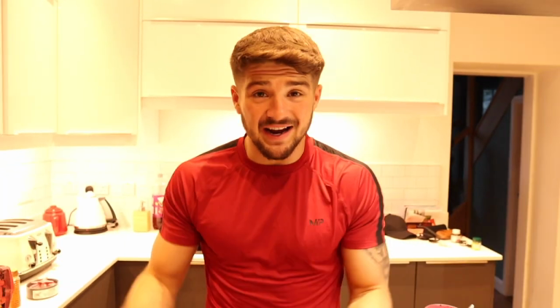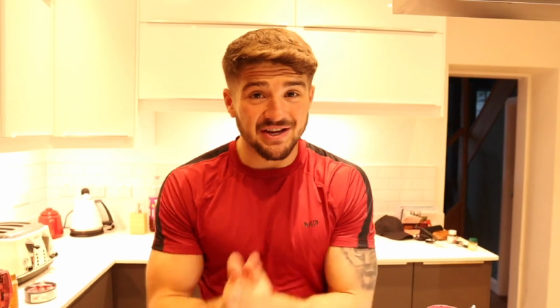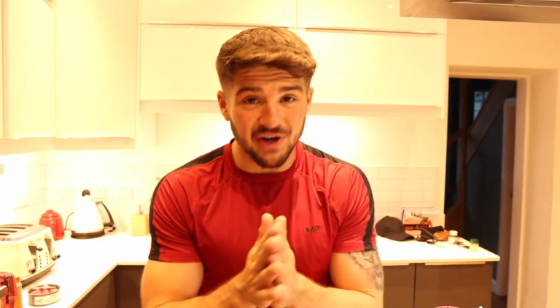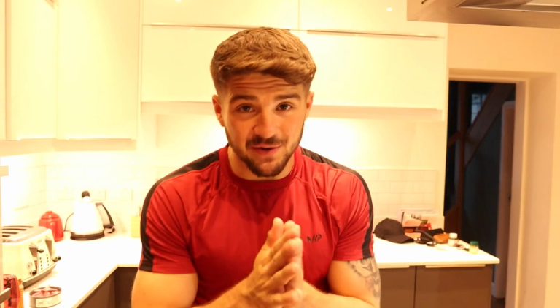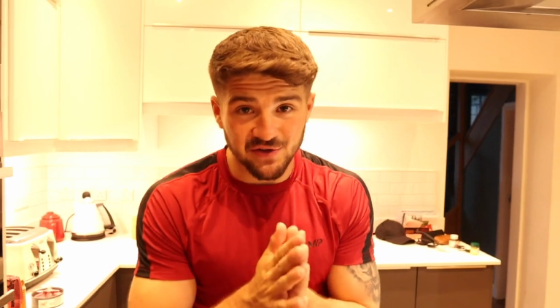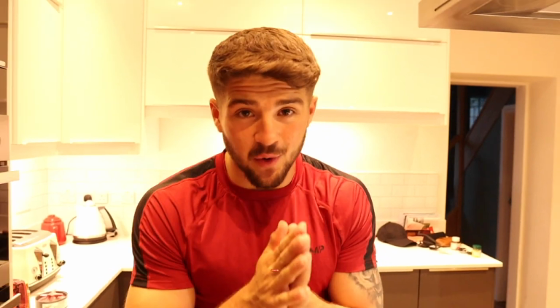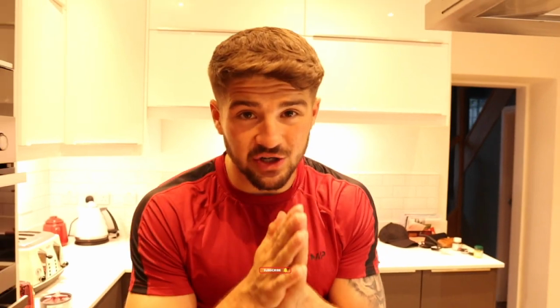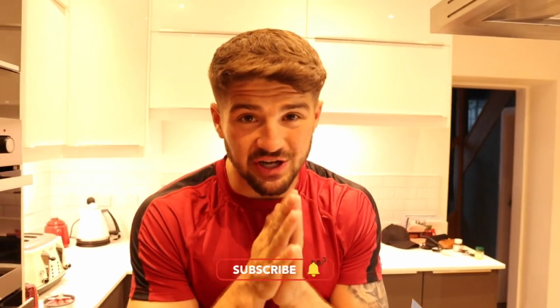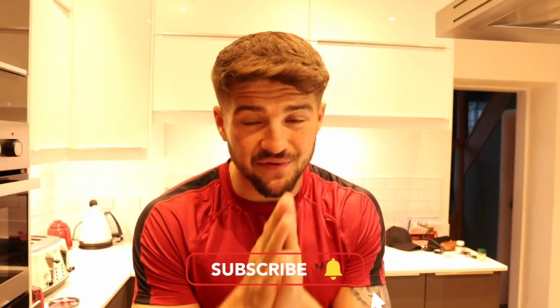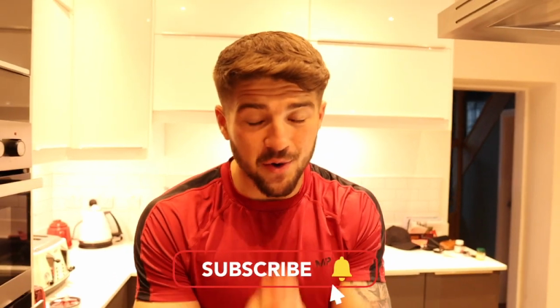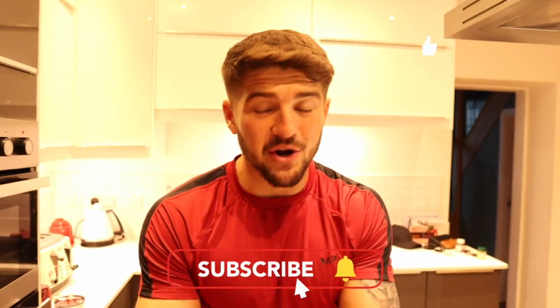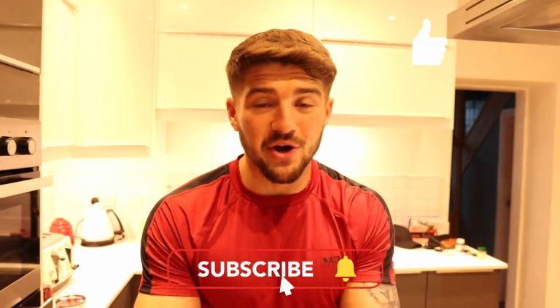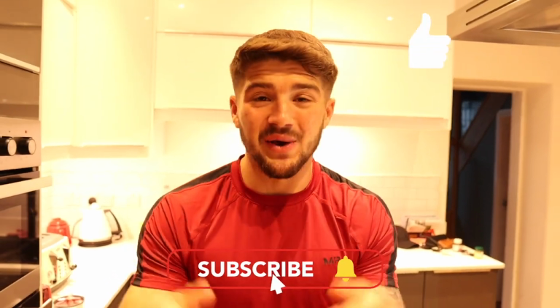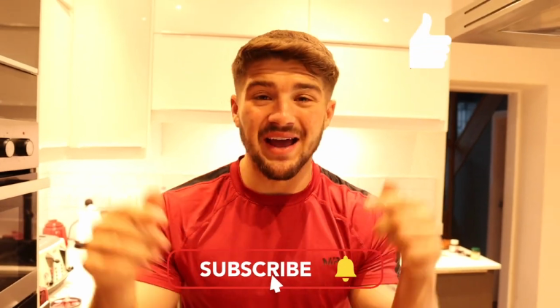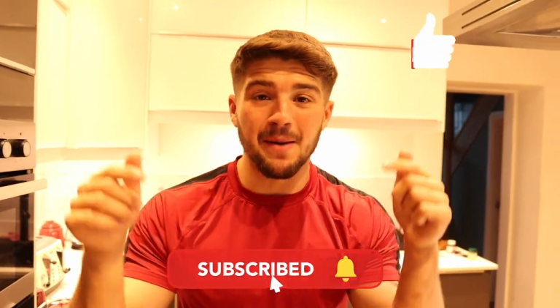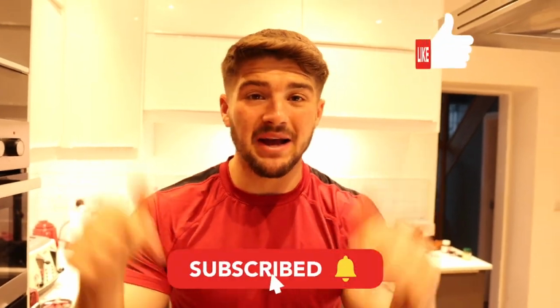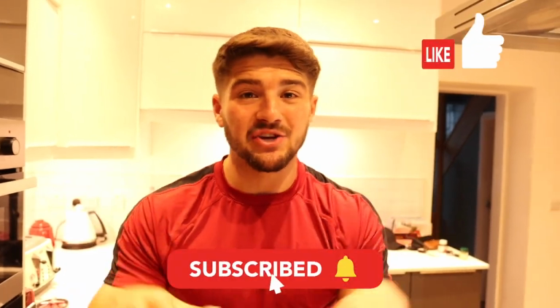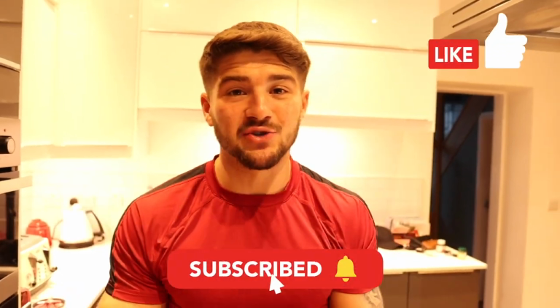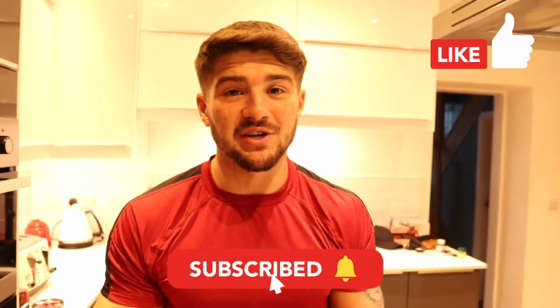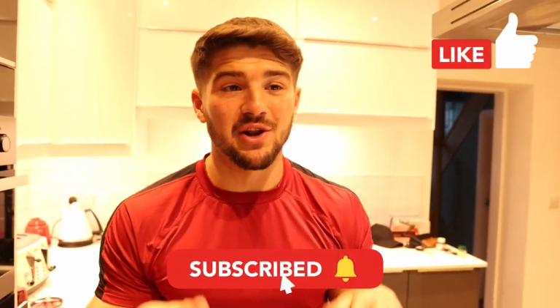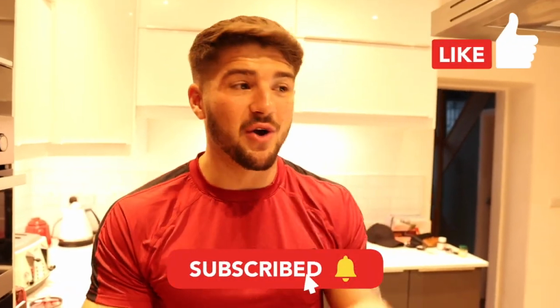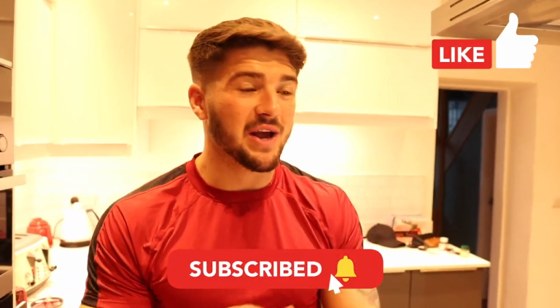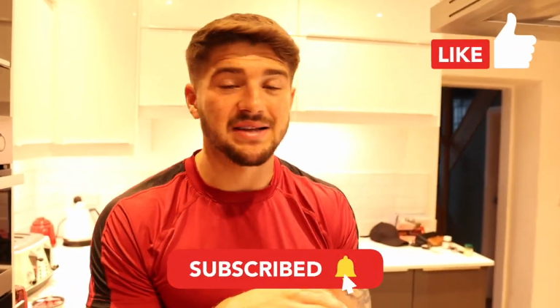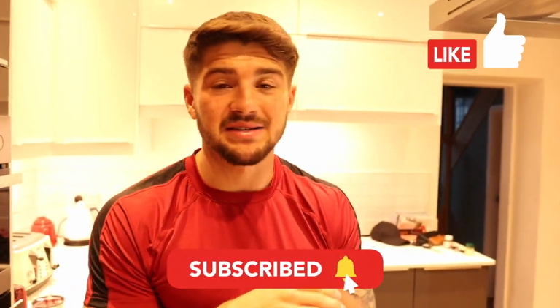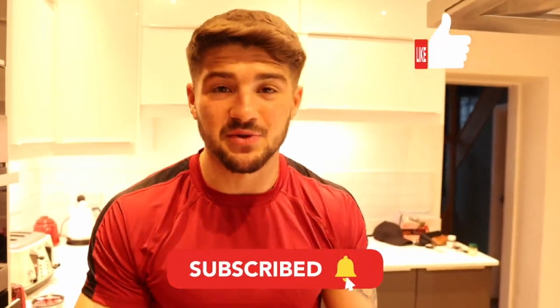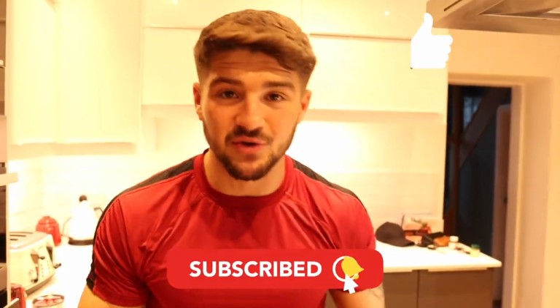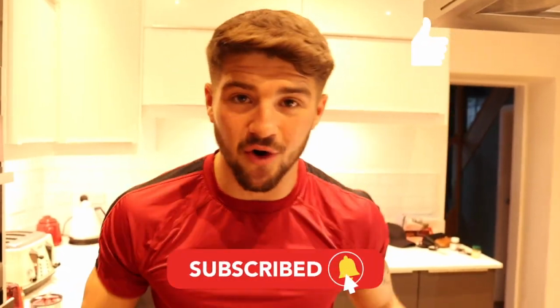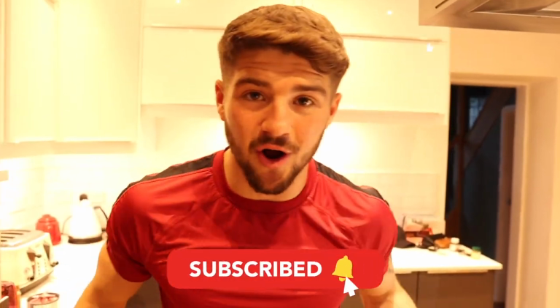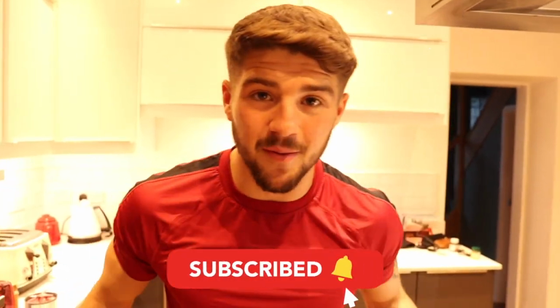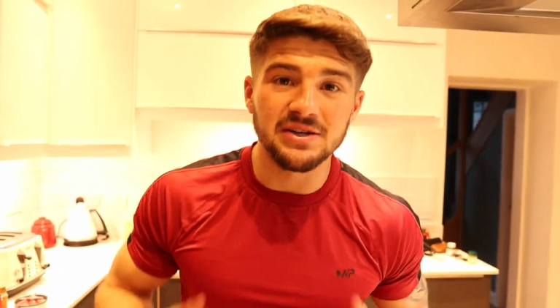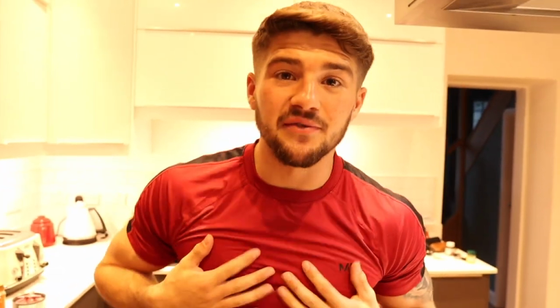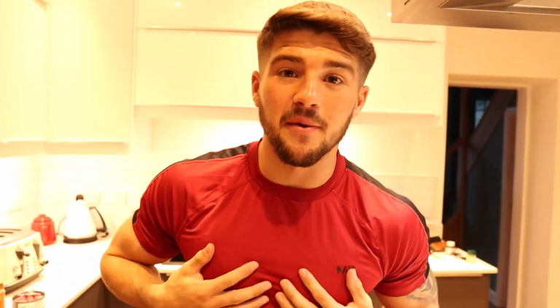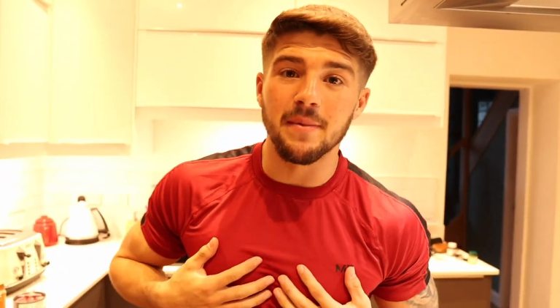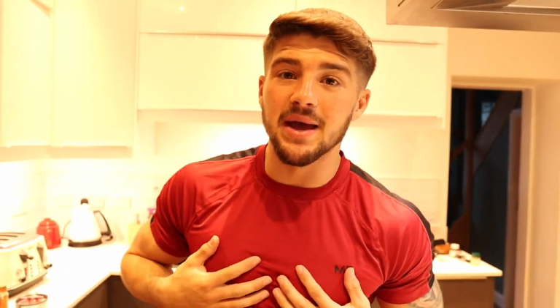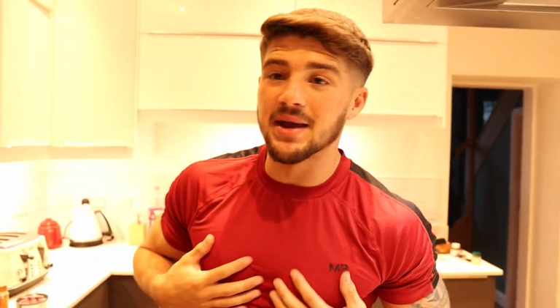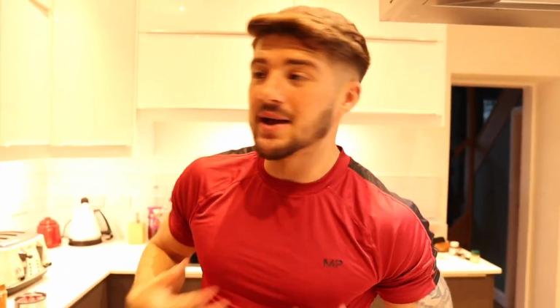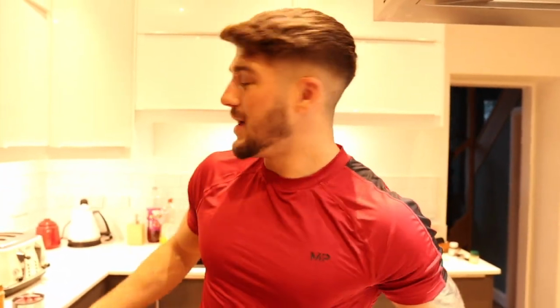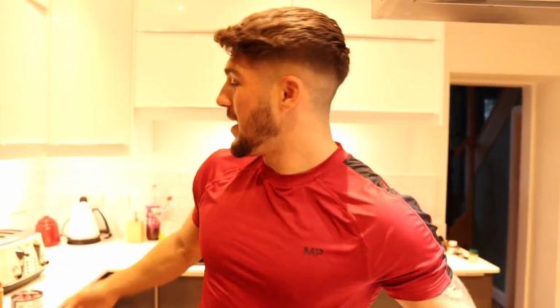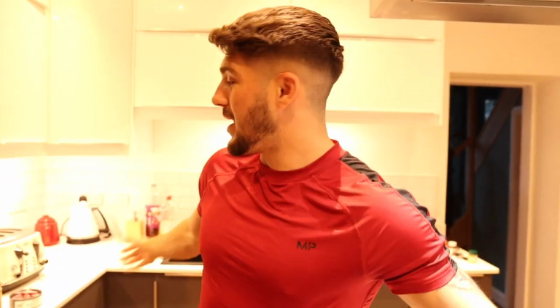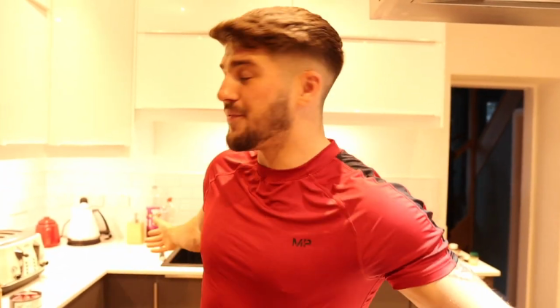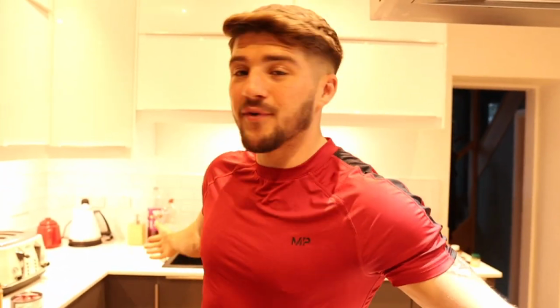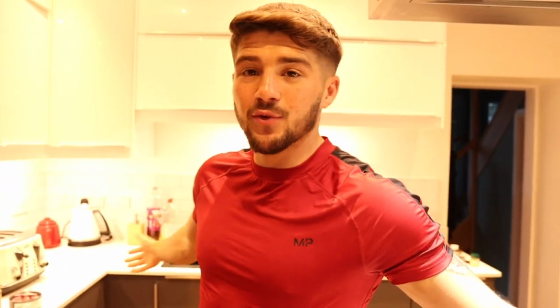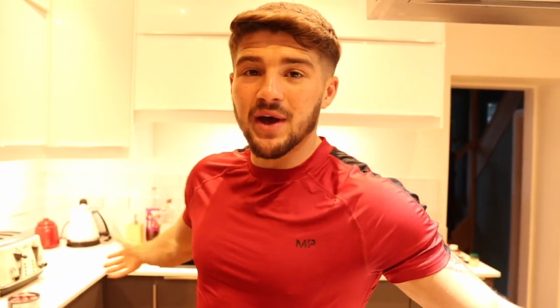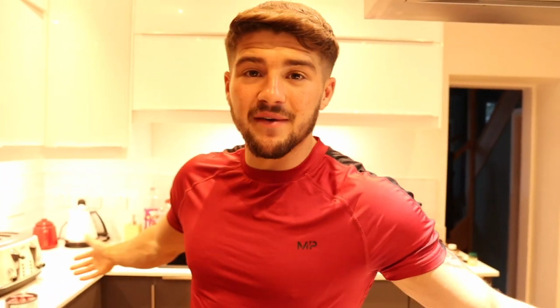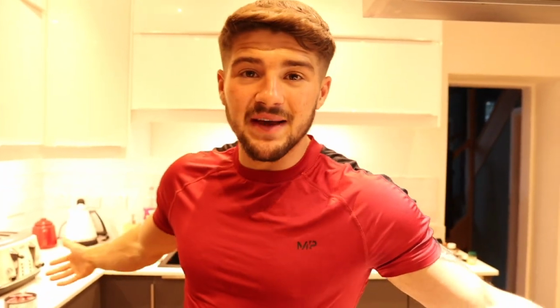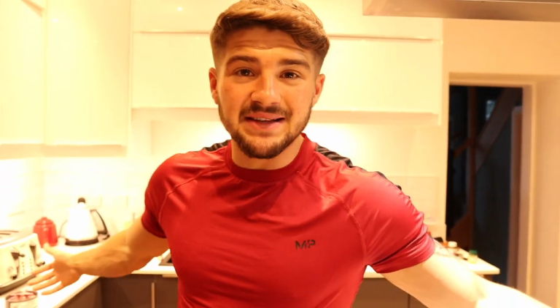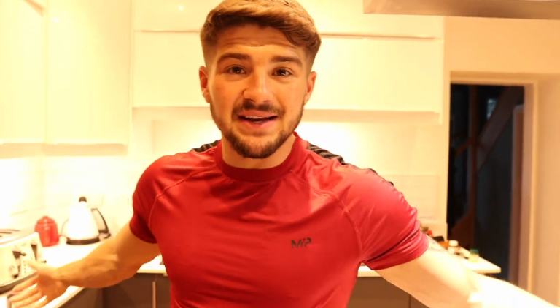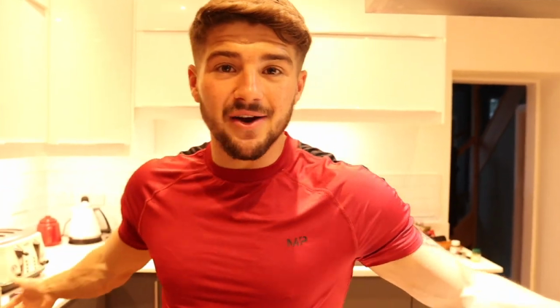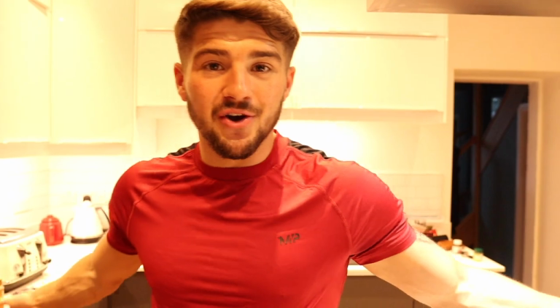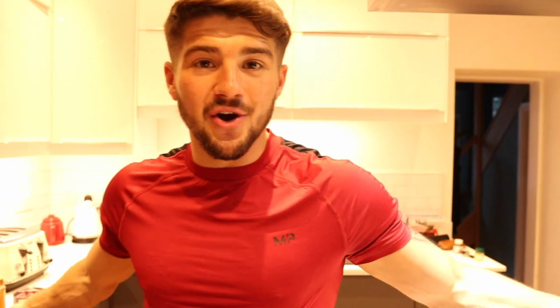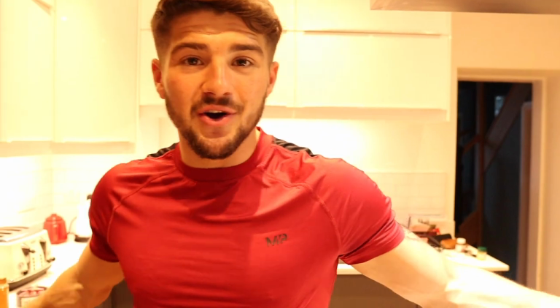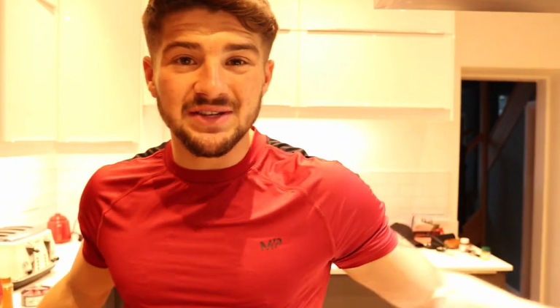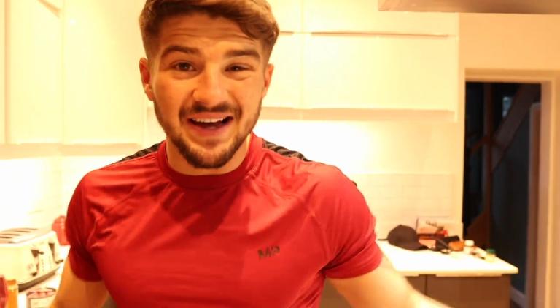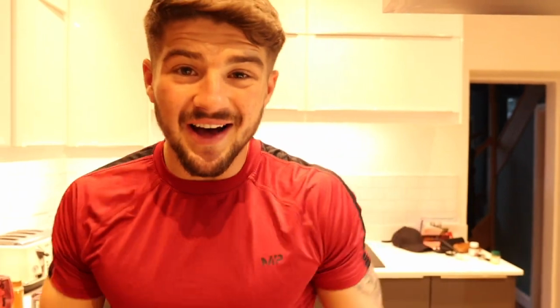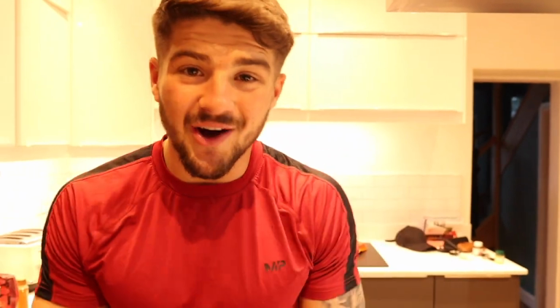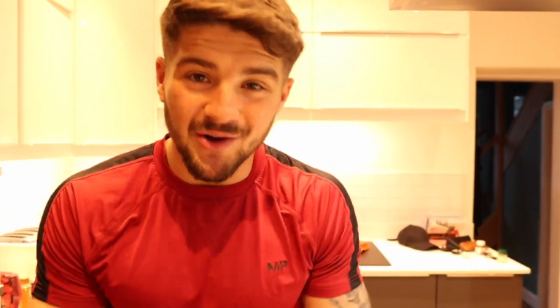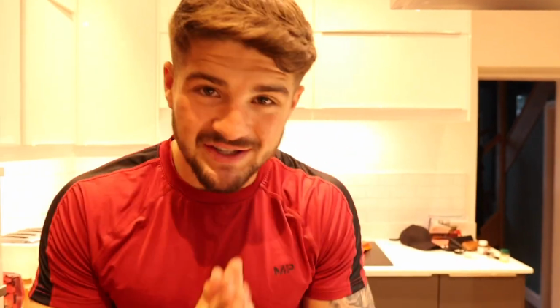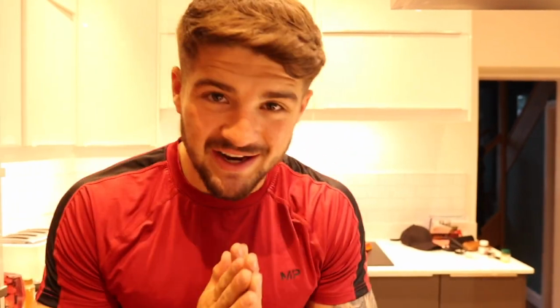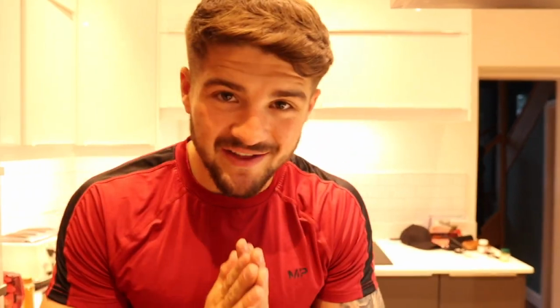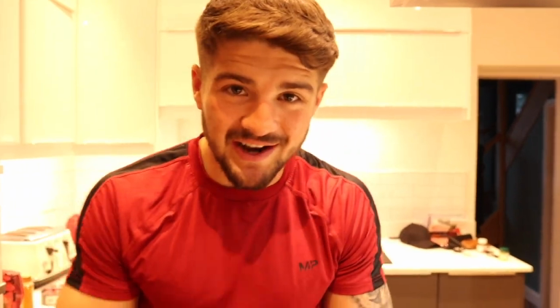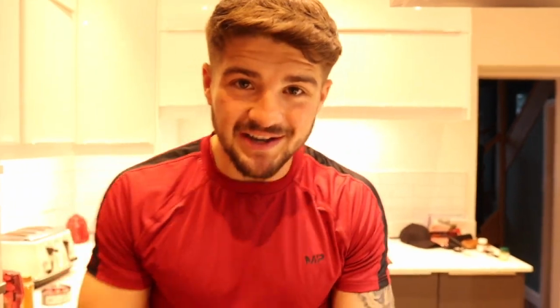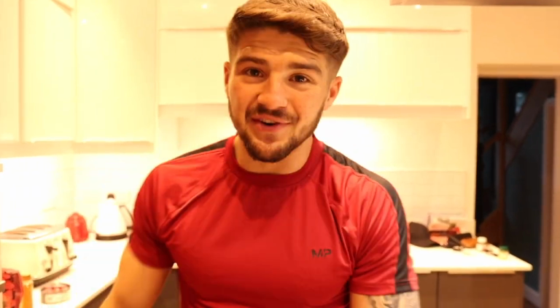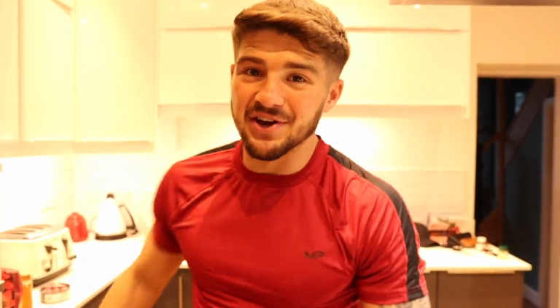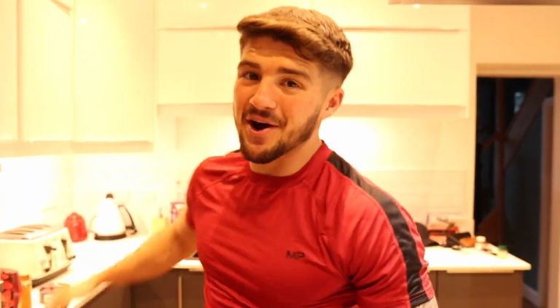Thank you so much for watching. If you are new here, make sure to like and subscribe. So from me, a full day of eating on a cut - I'll see you in the next video.